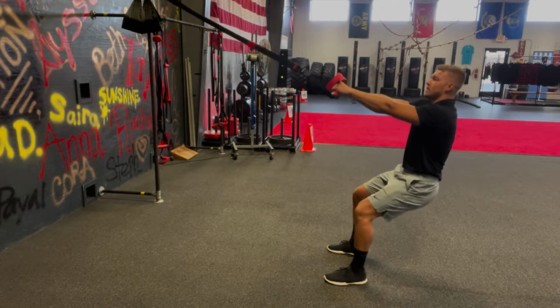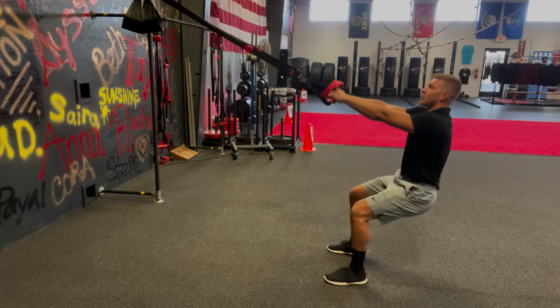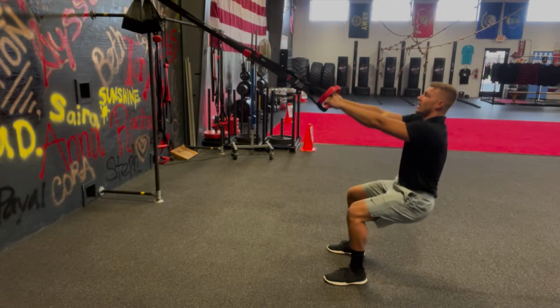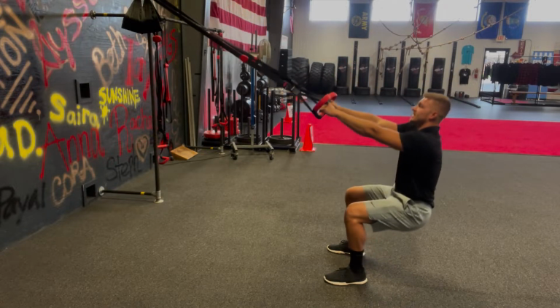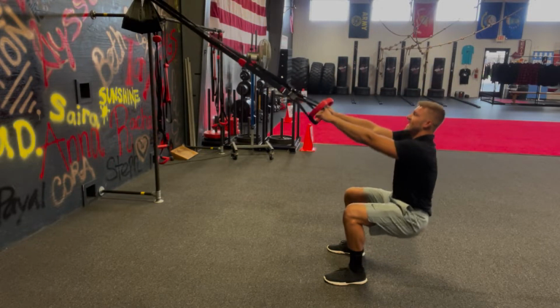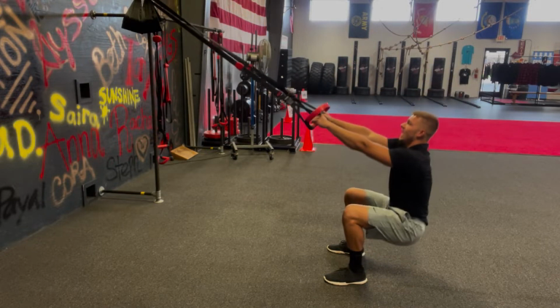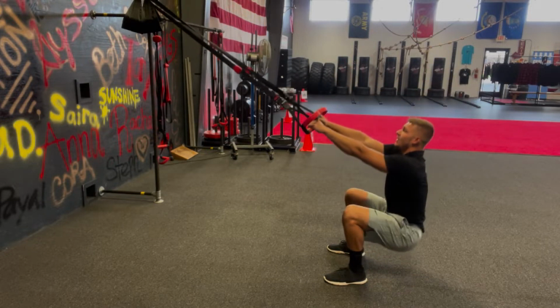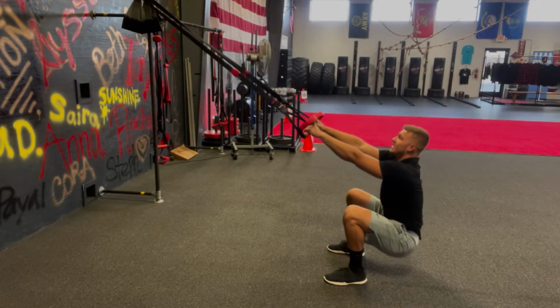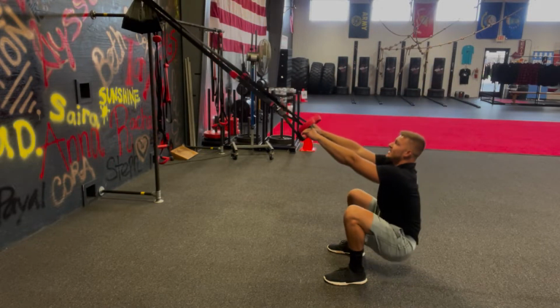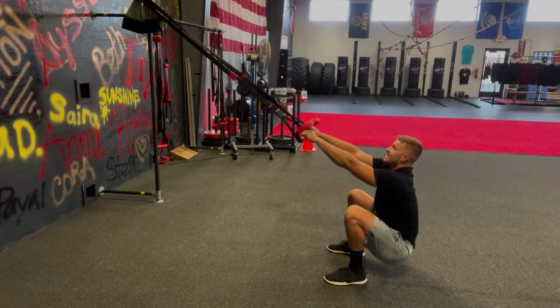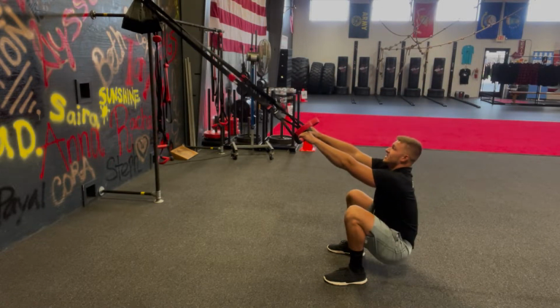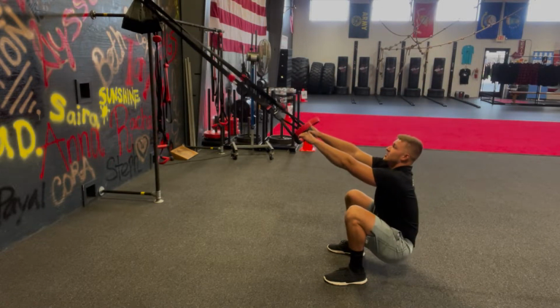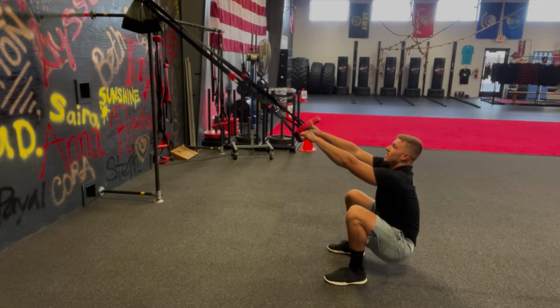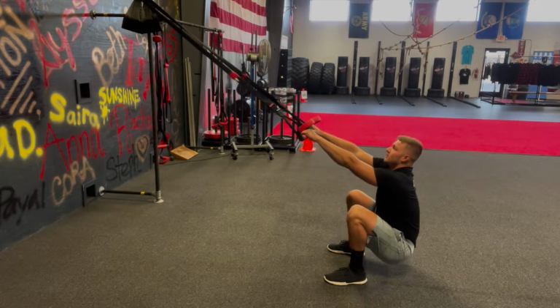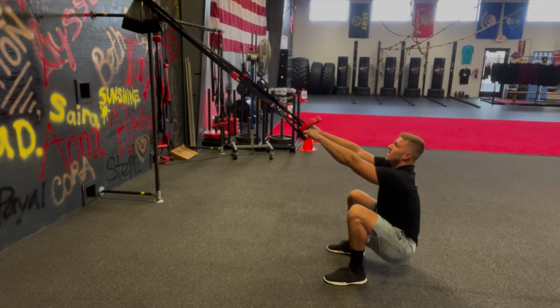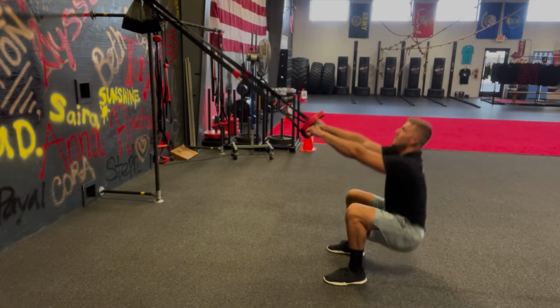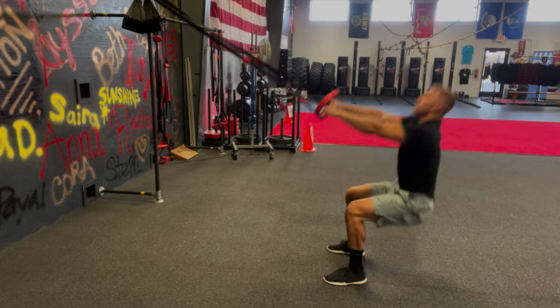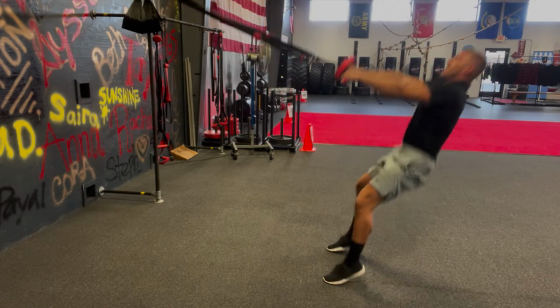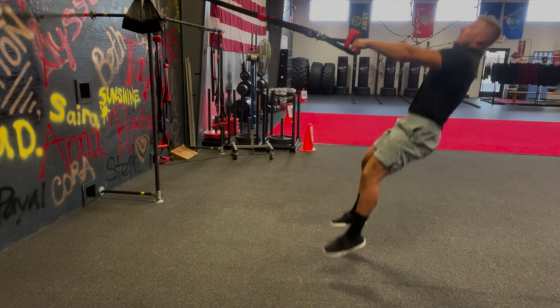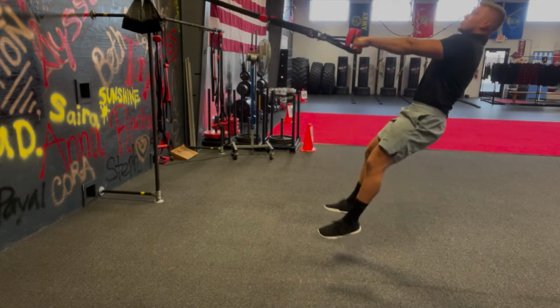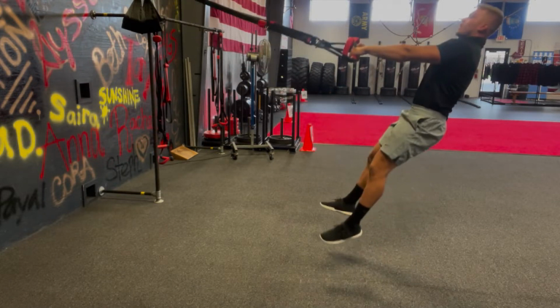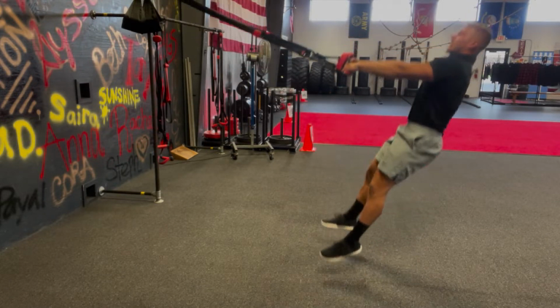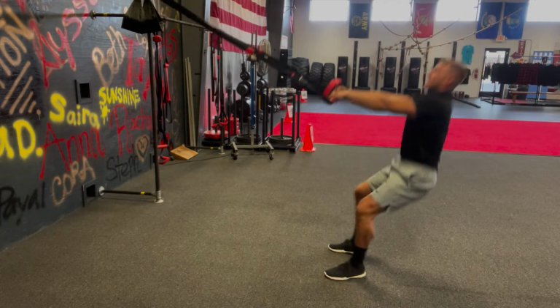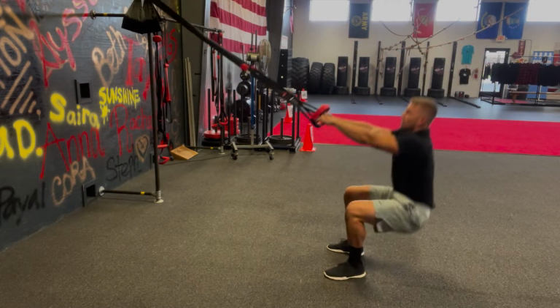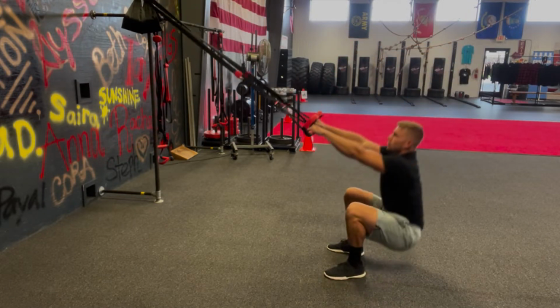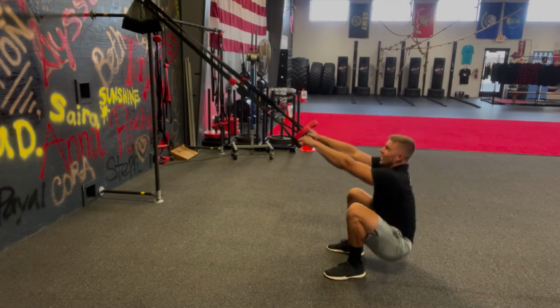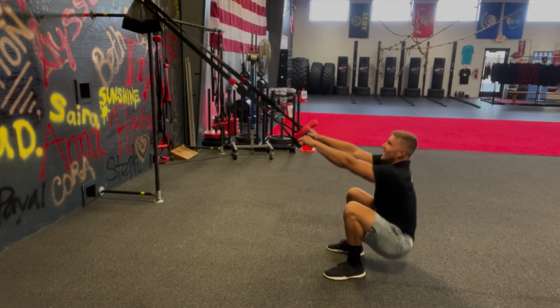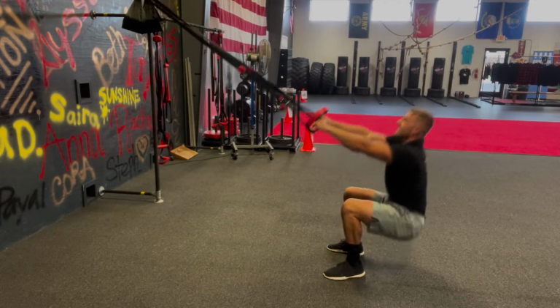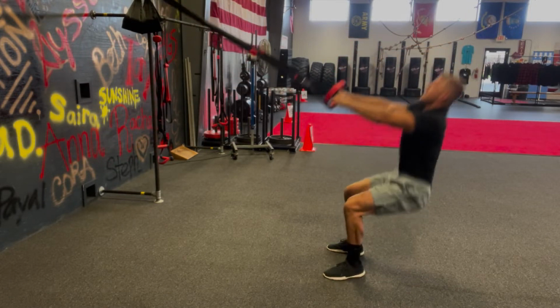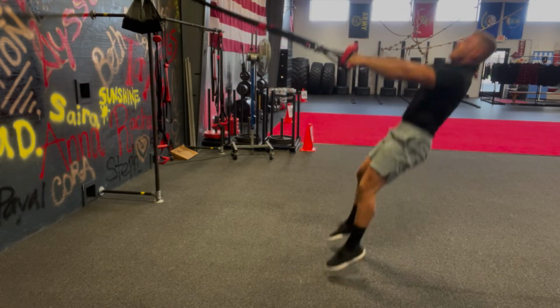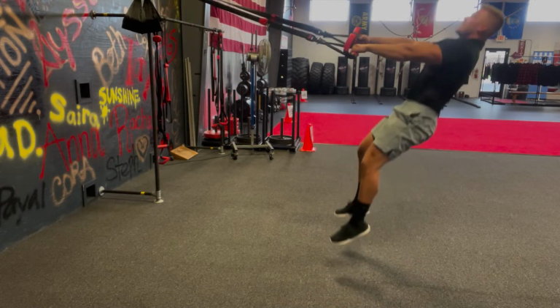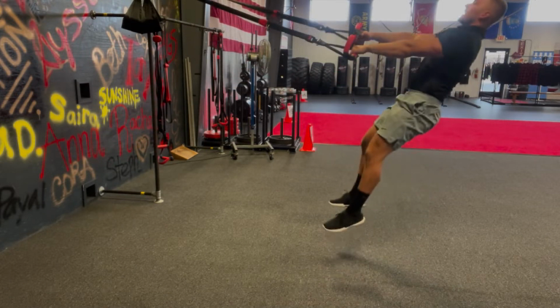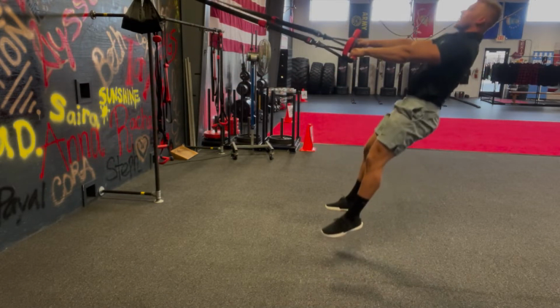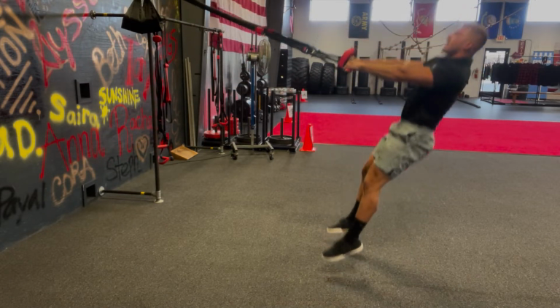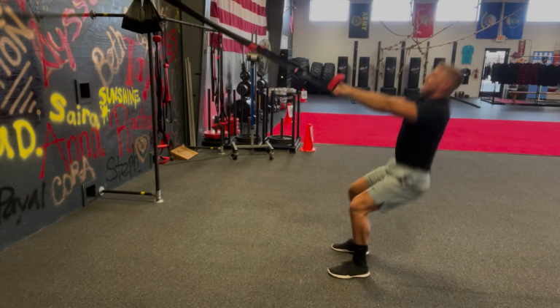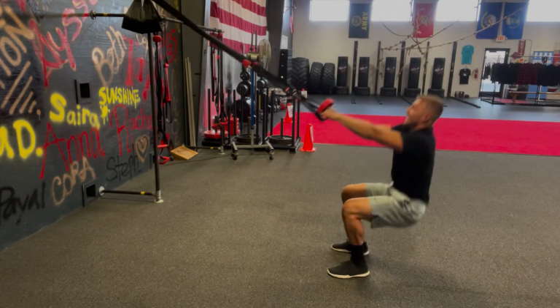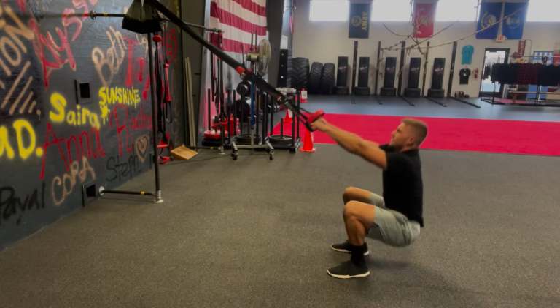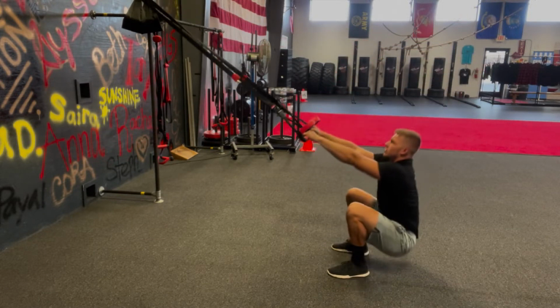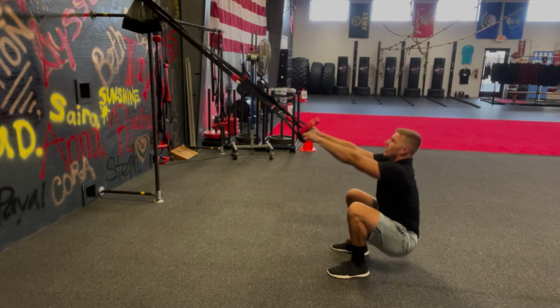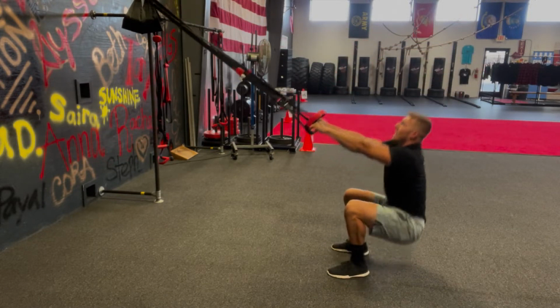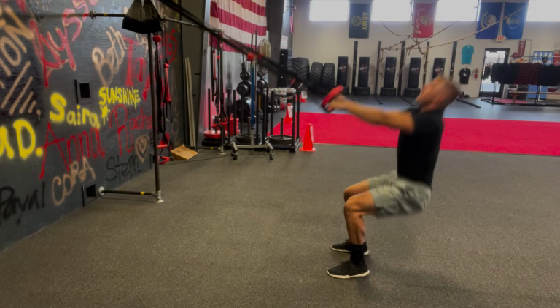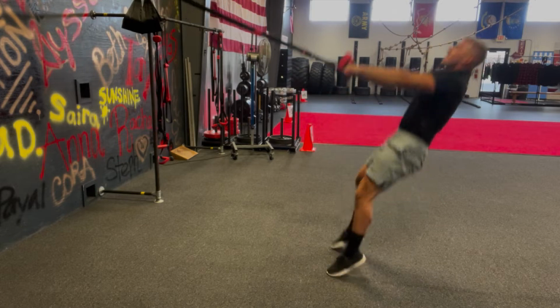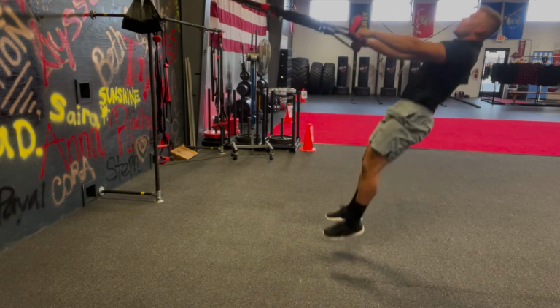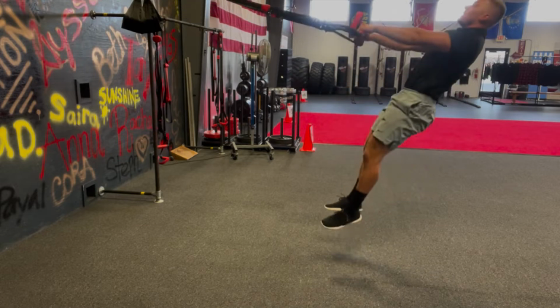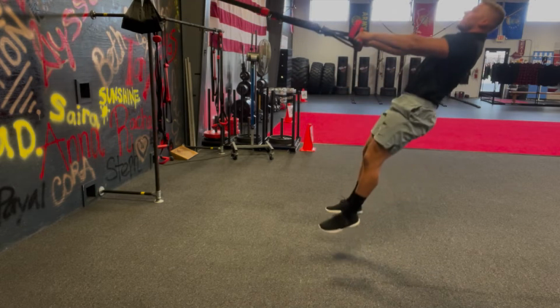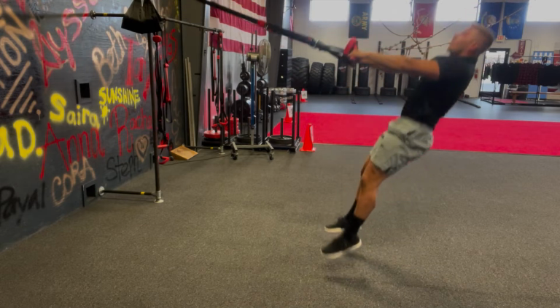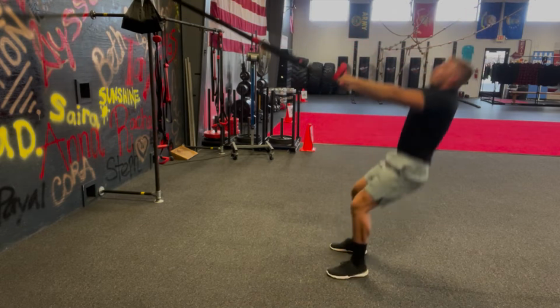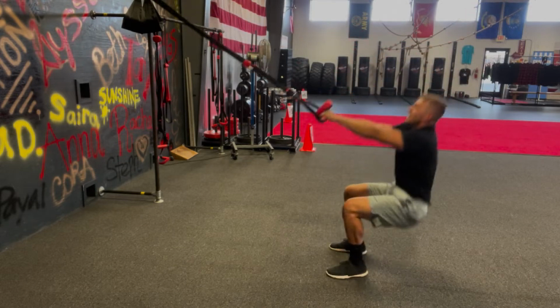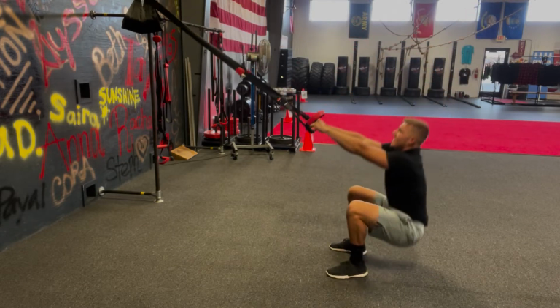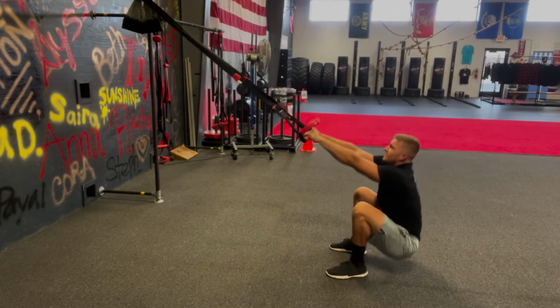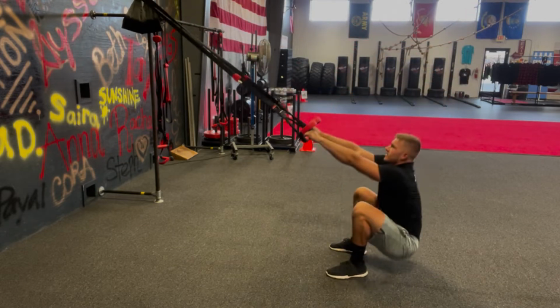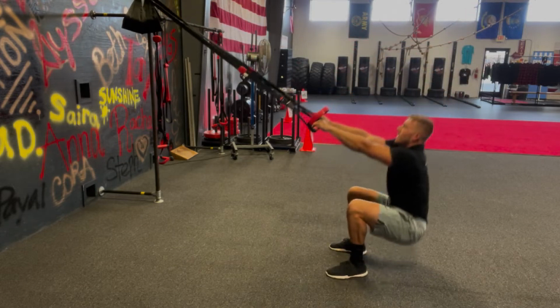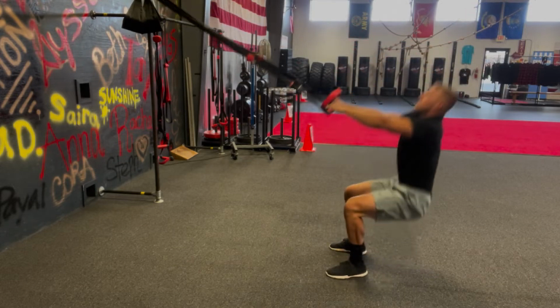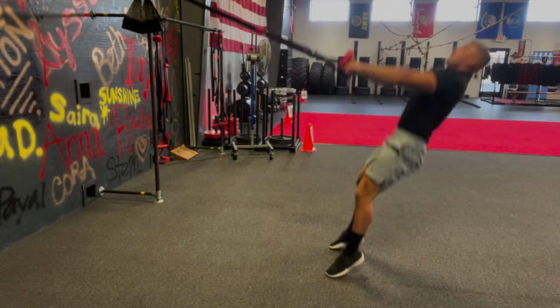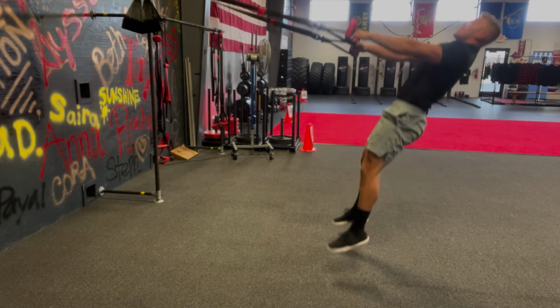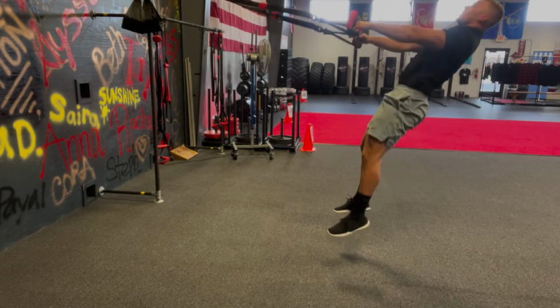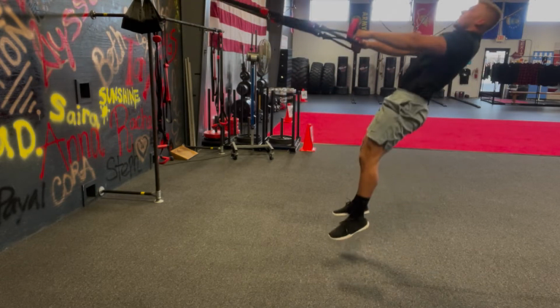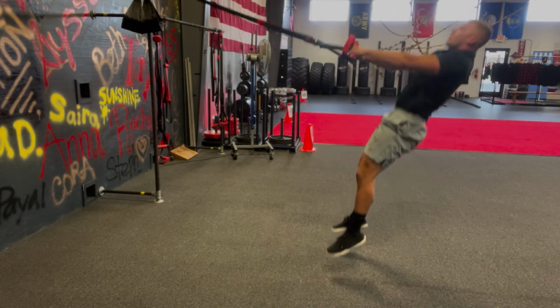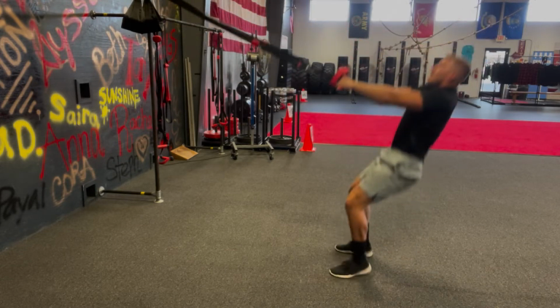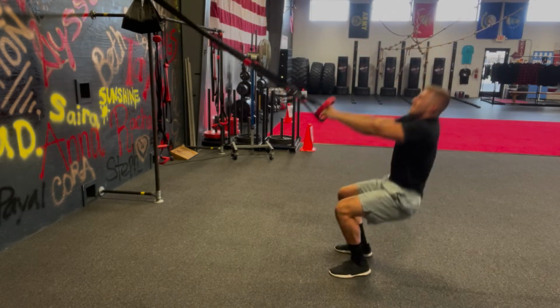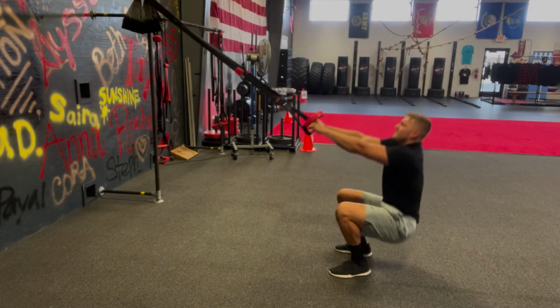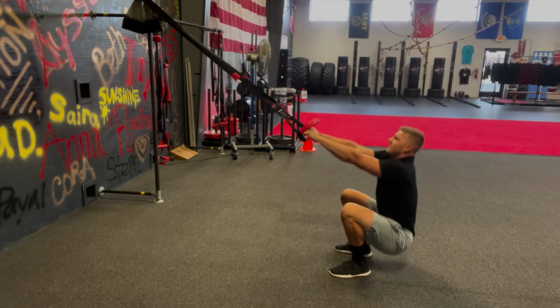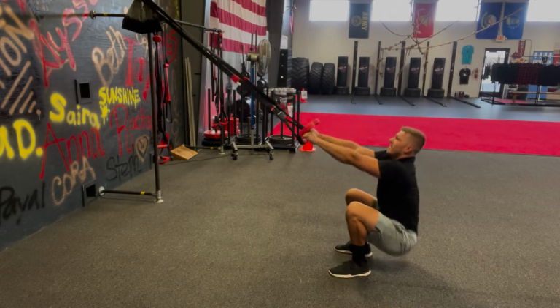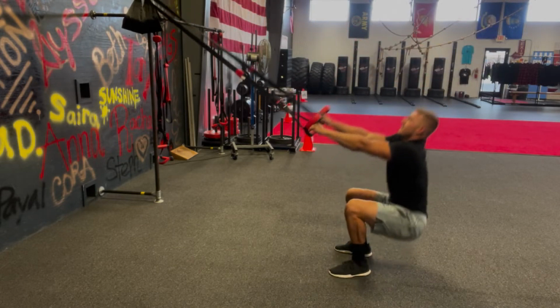Squat down and jump up, trying to land right into that next squat, one after another — rapid fire.